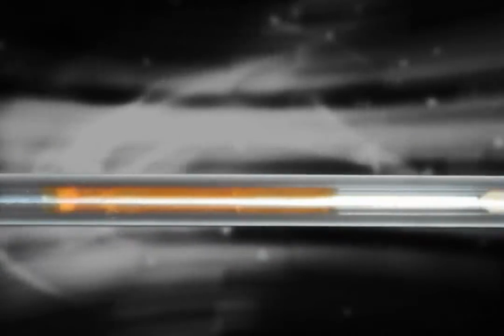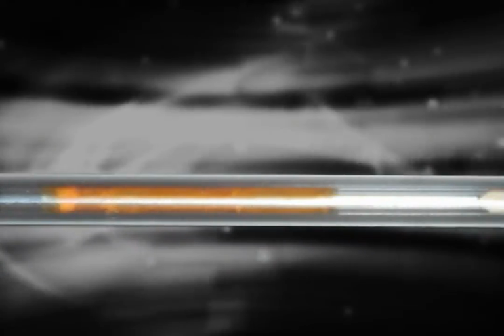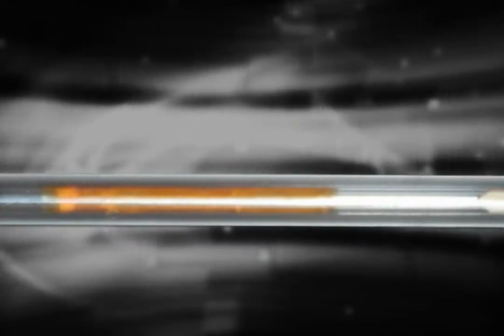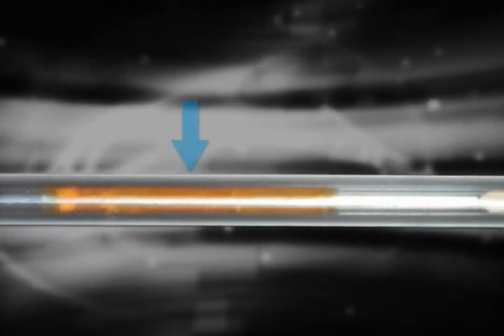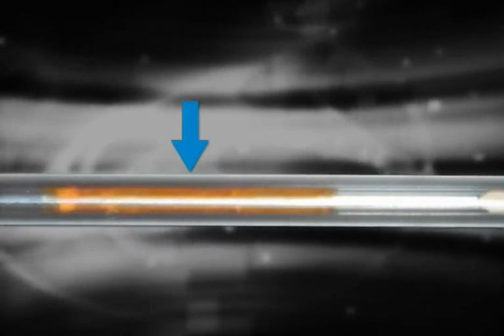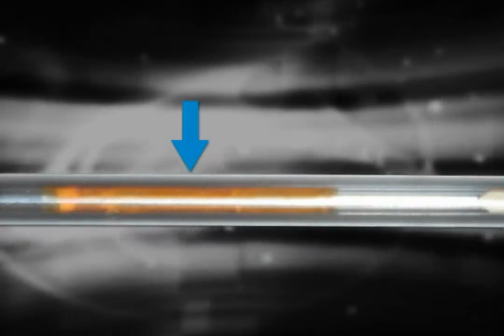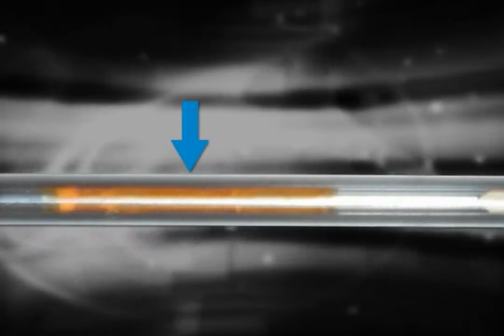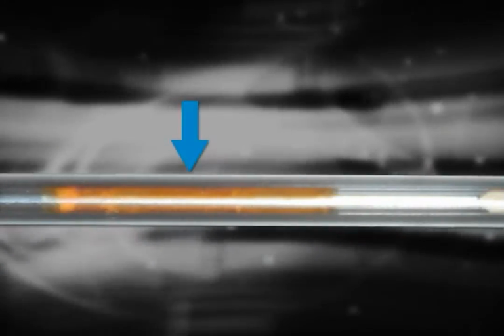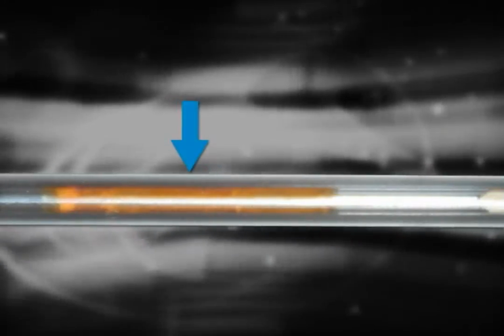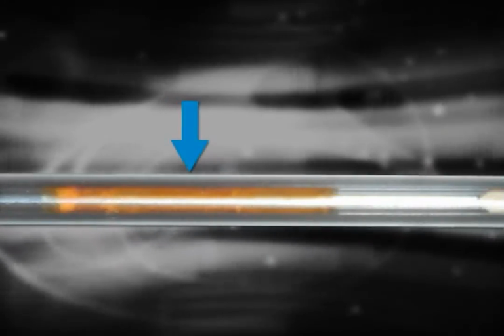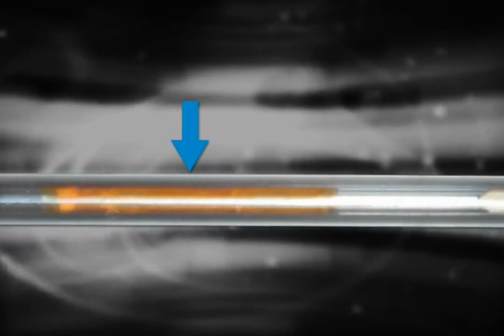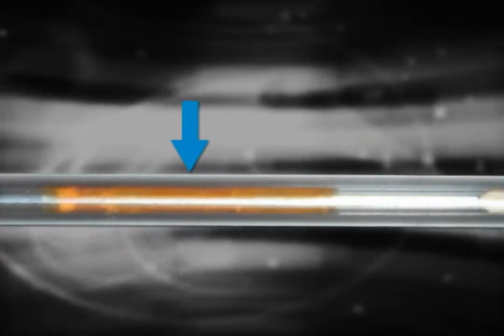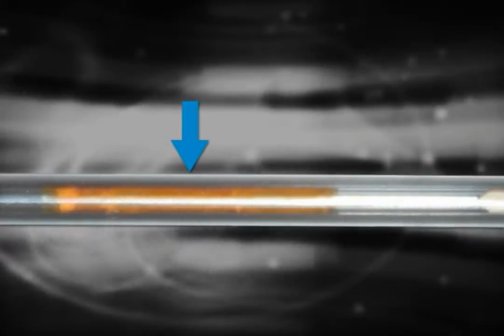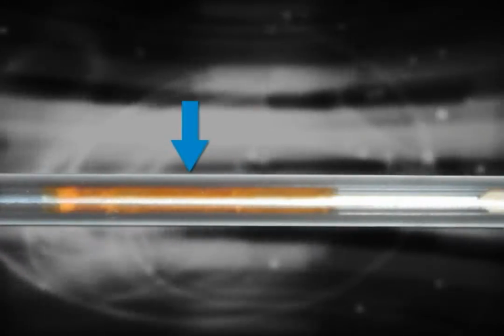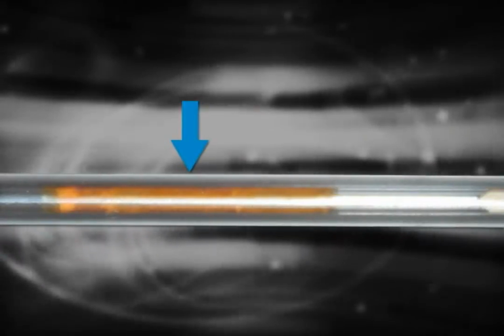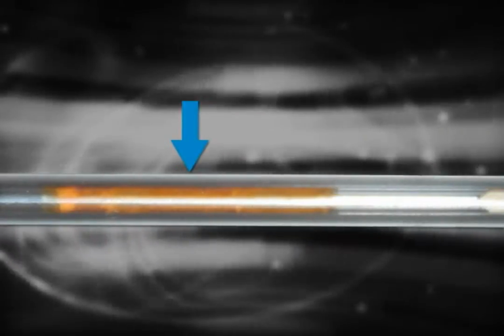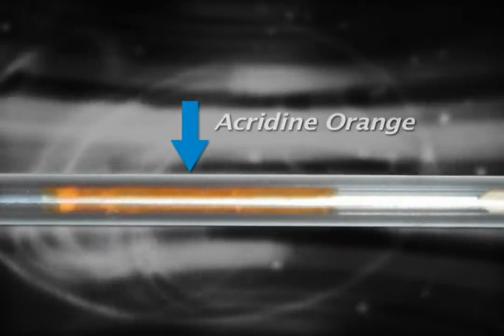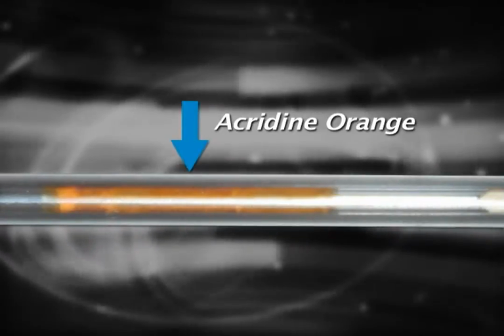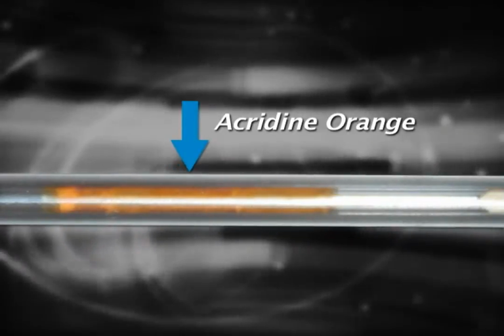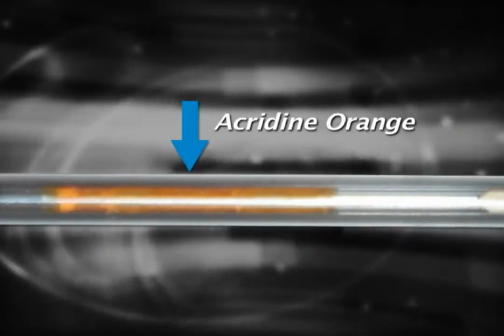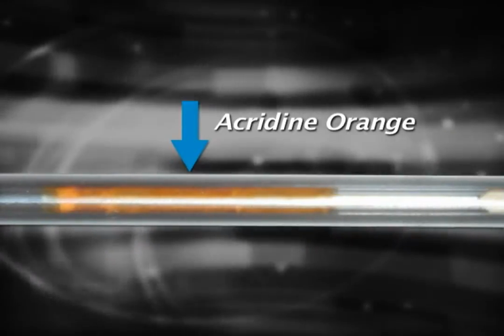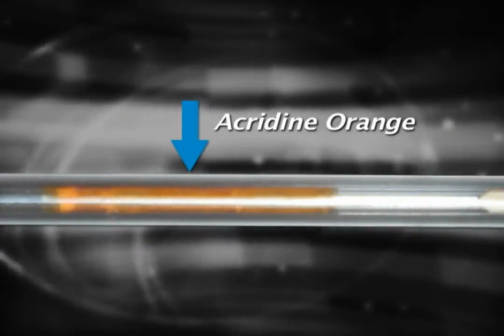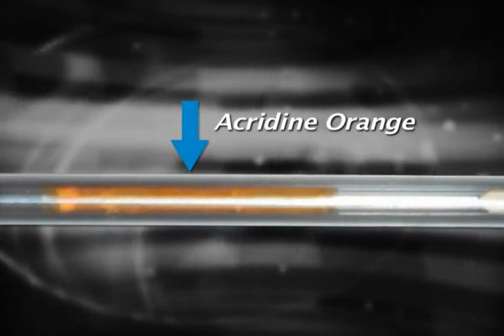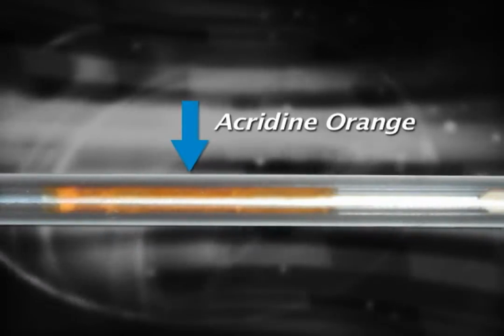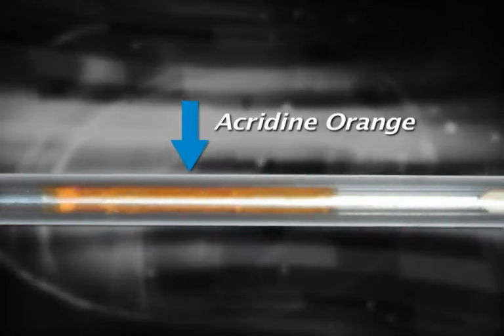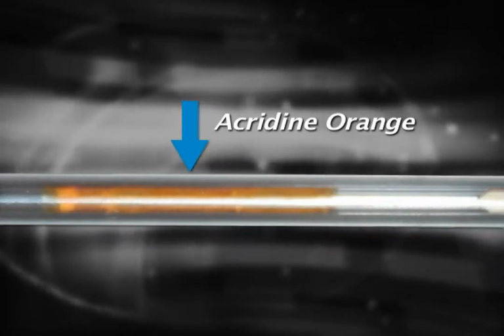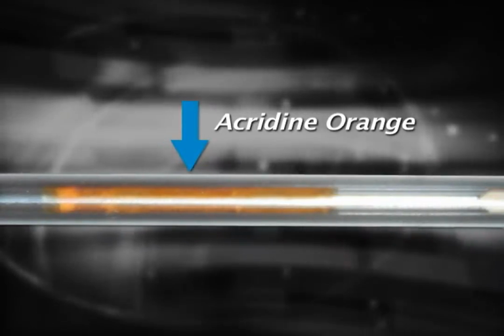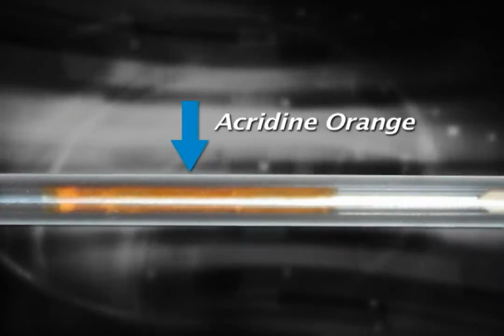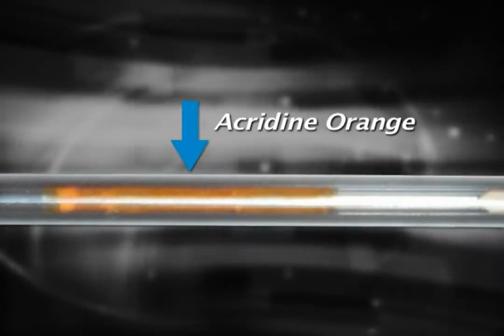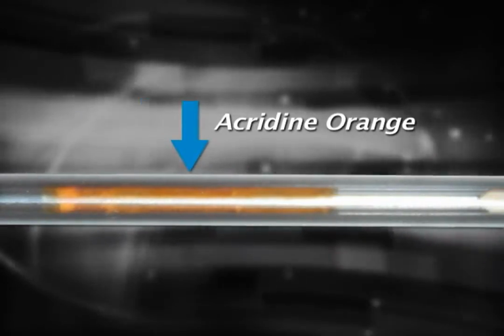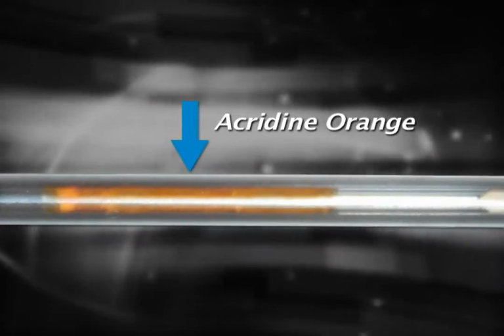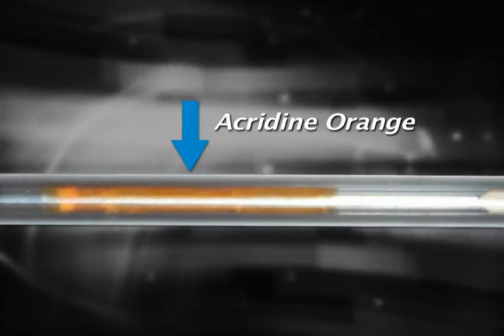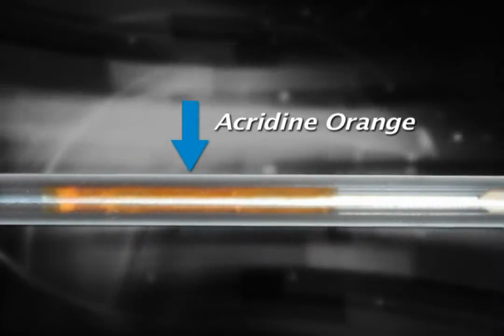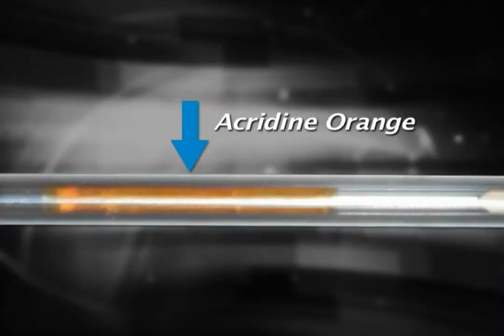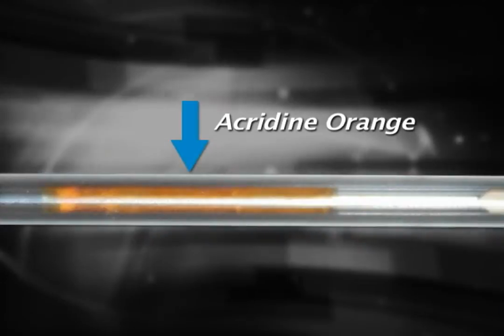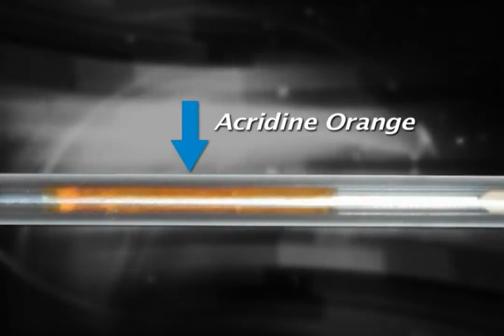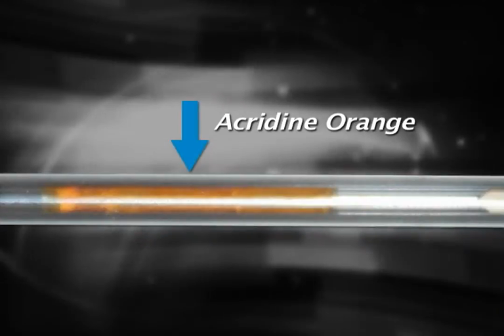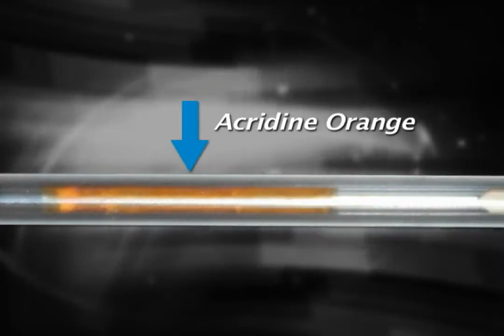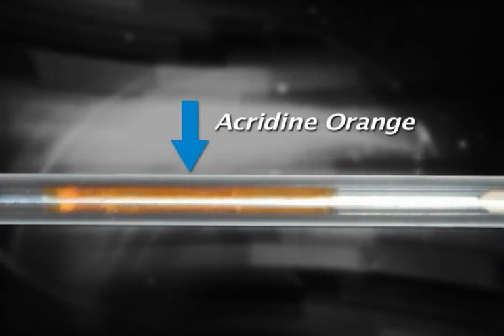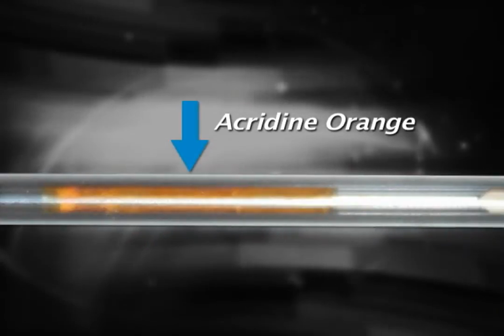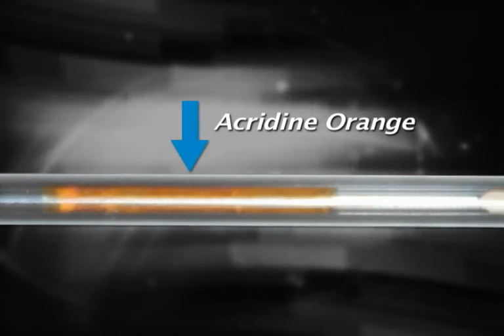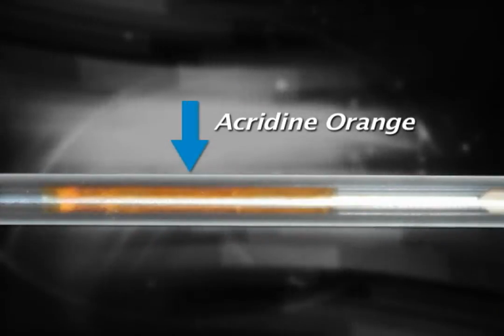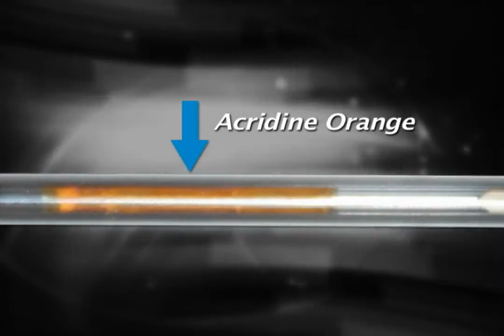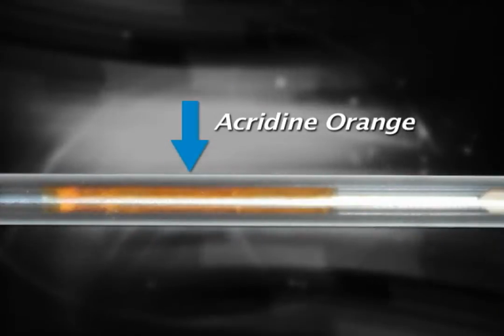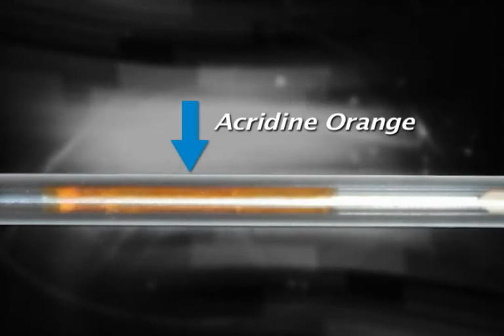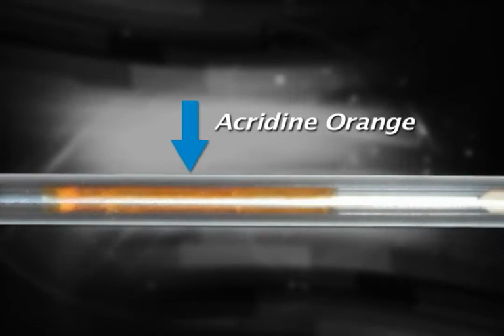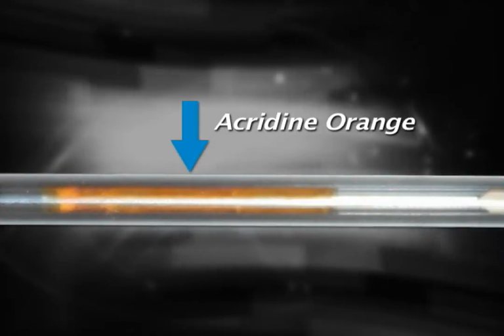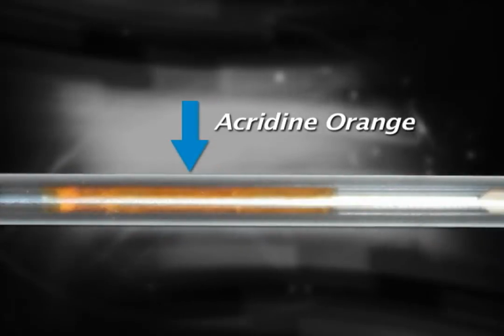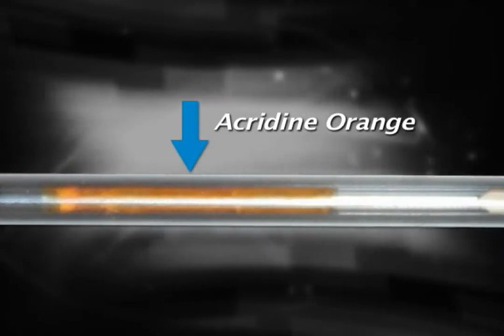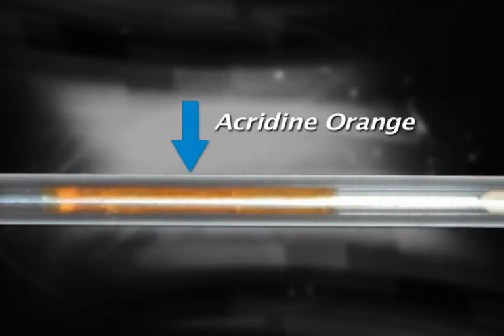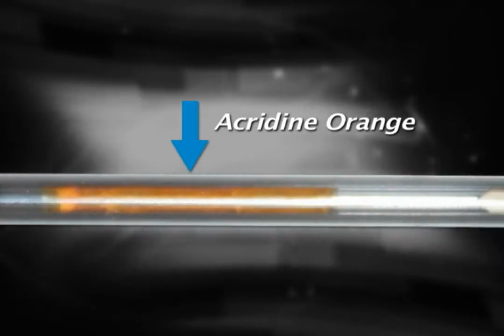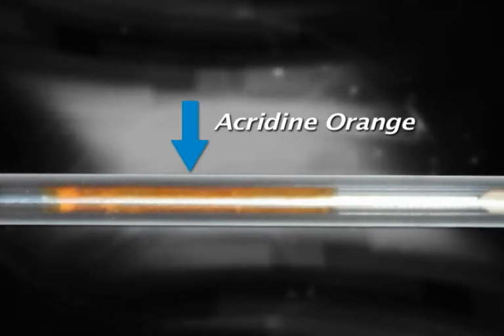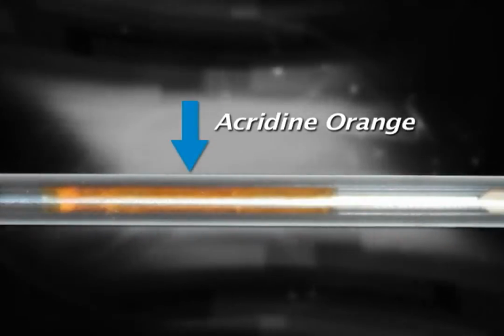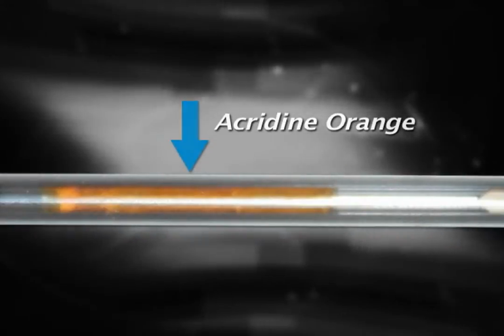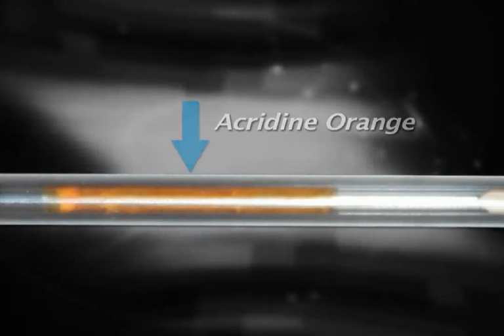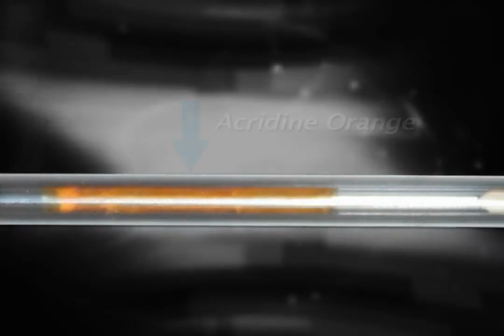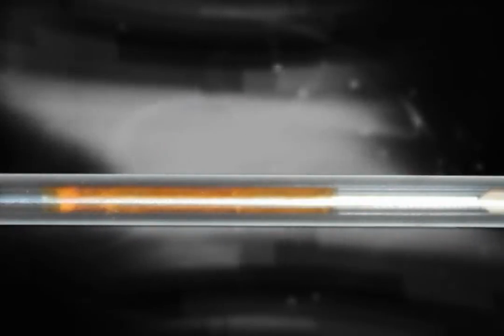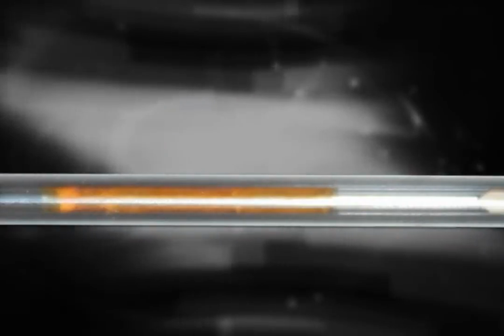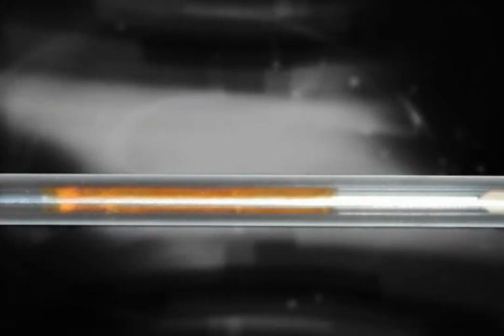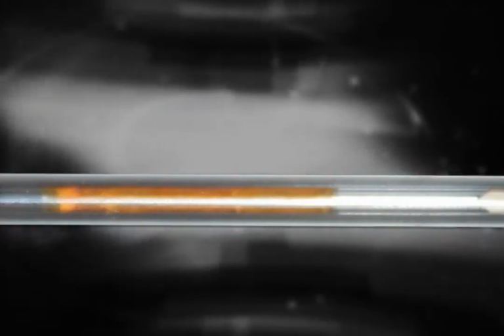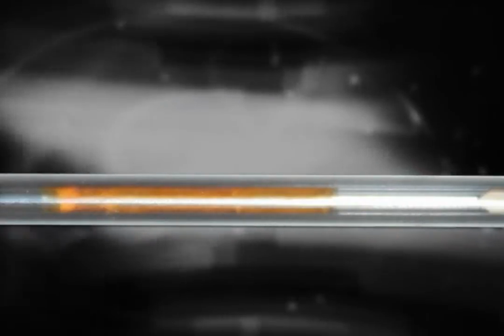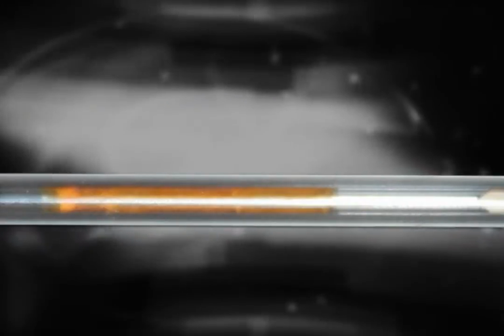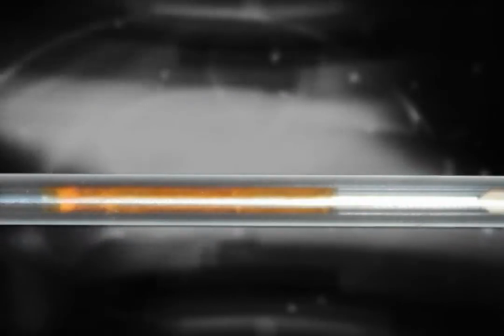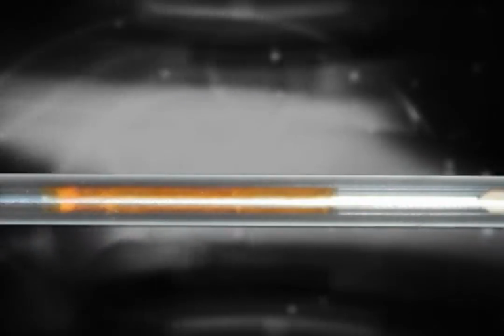Beyond the fill lines is an area of acridine orange dye. Acridine orange stains the white cells and platelets for recognition by the STAR unit.